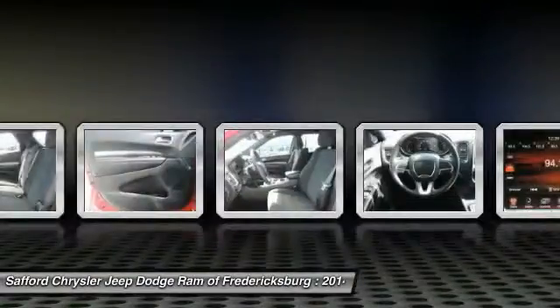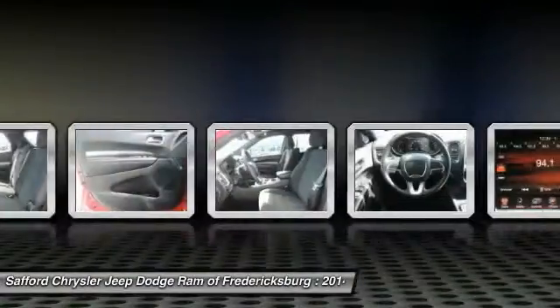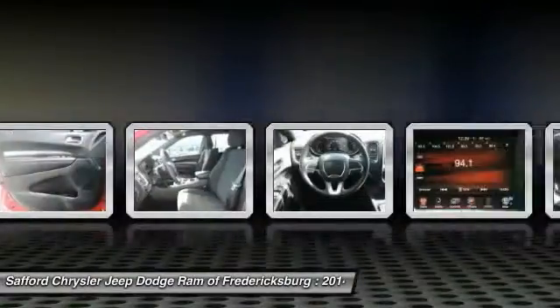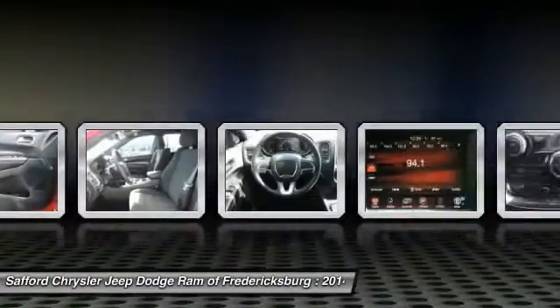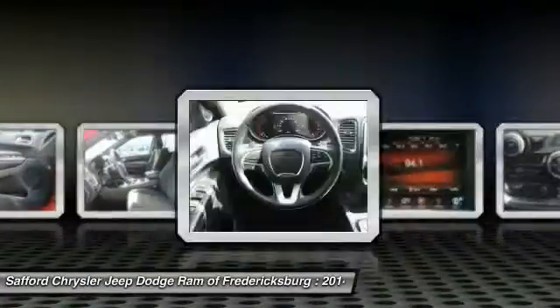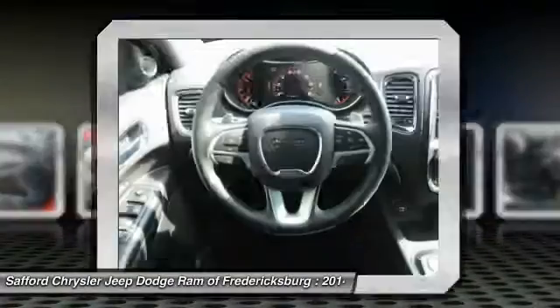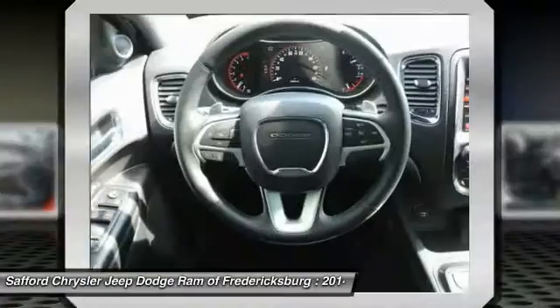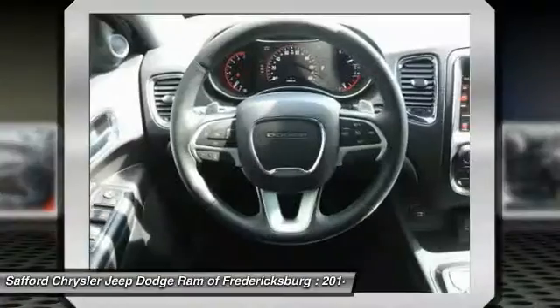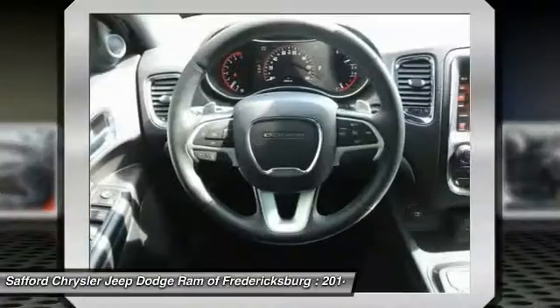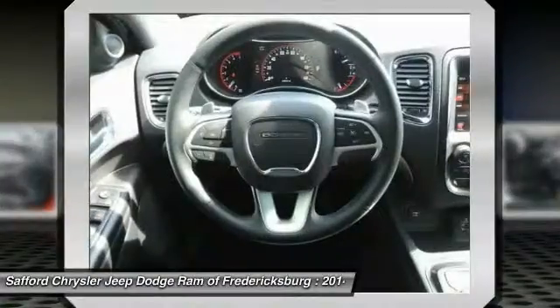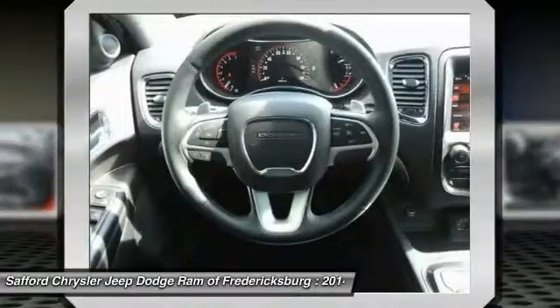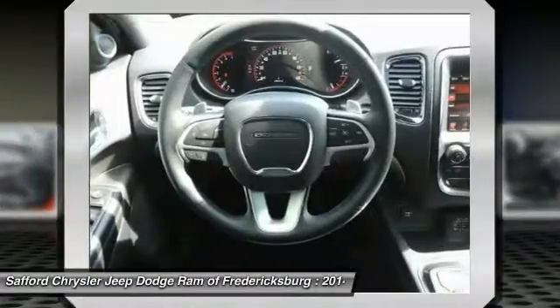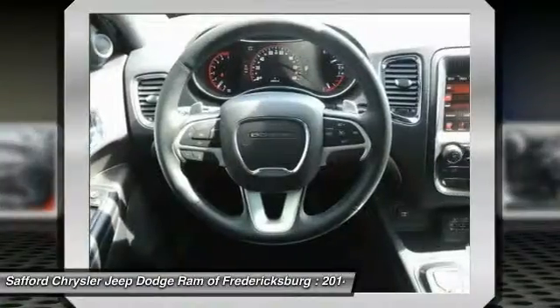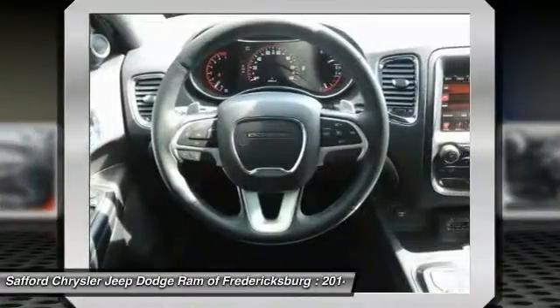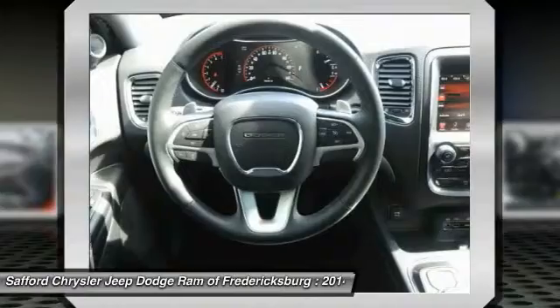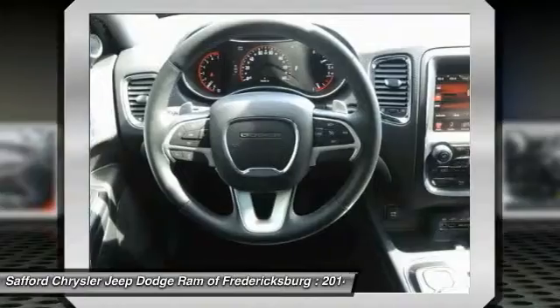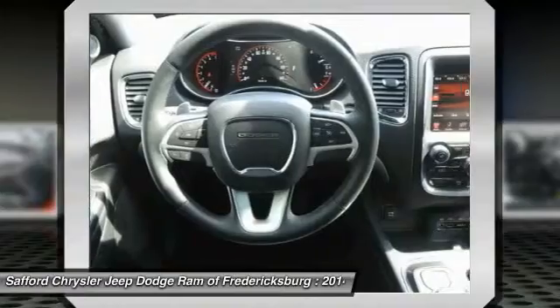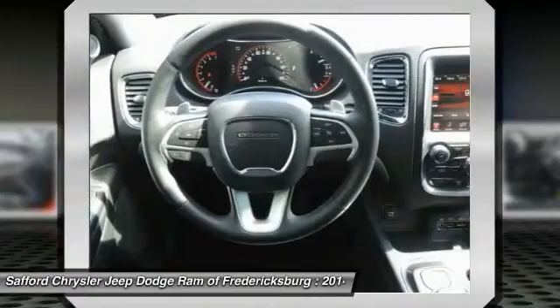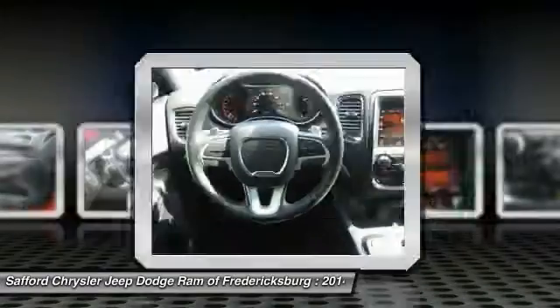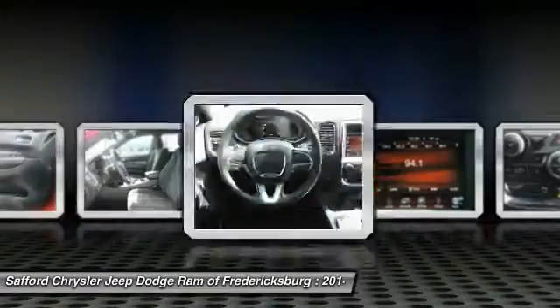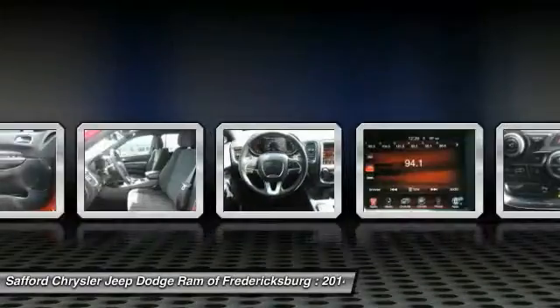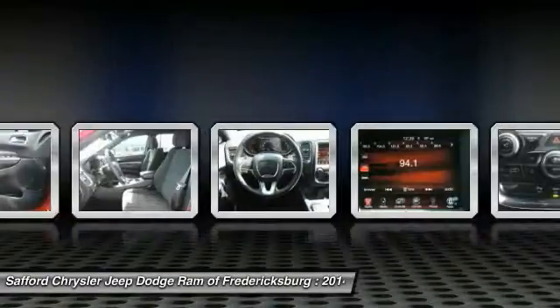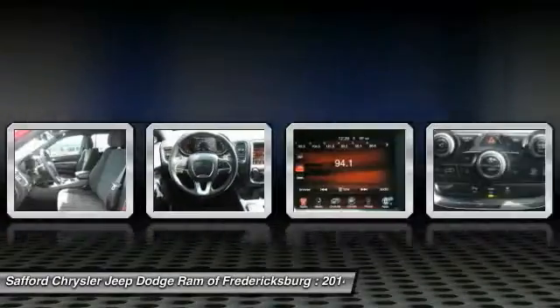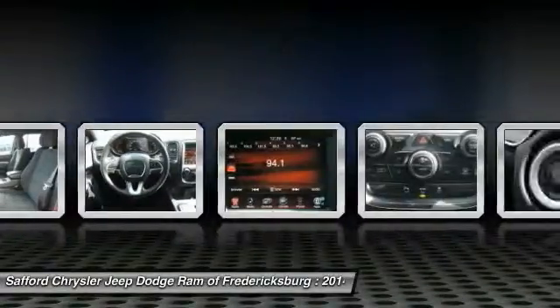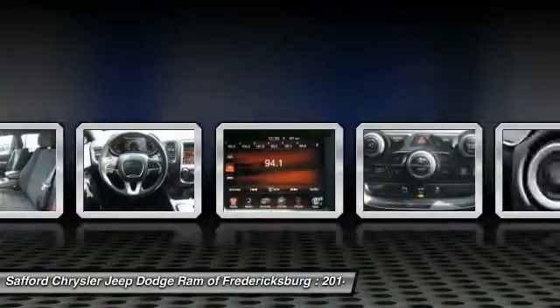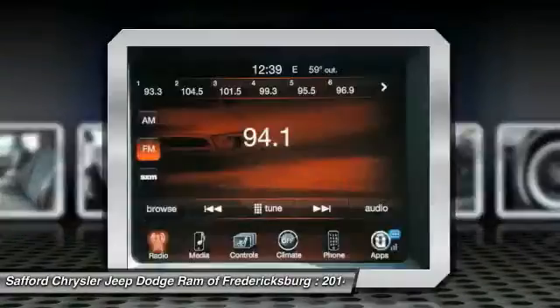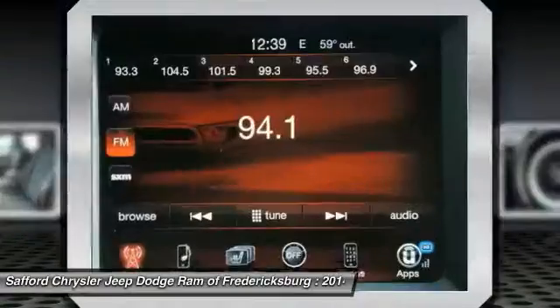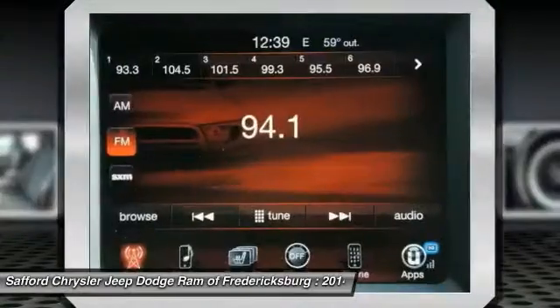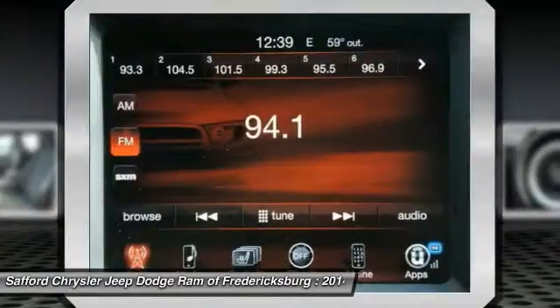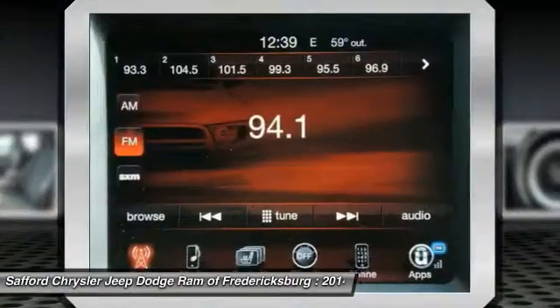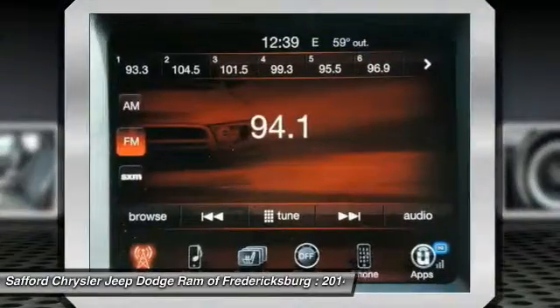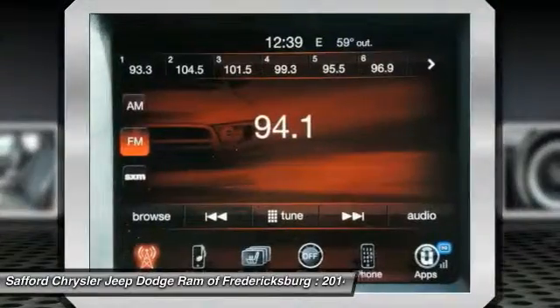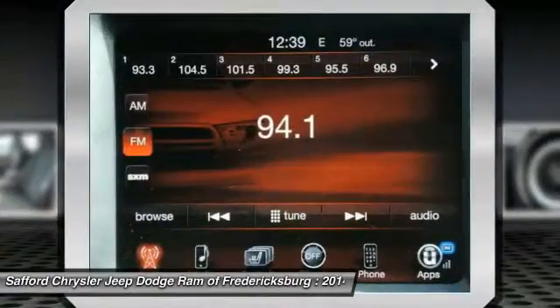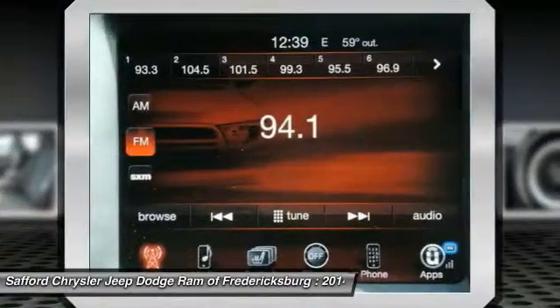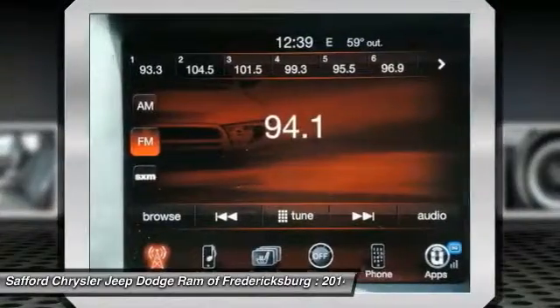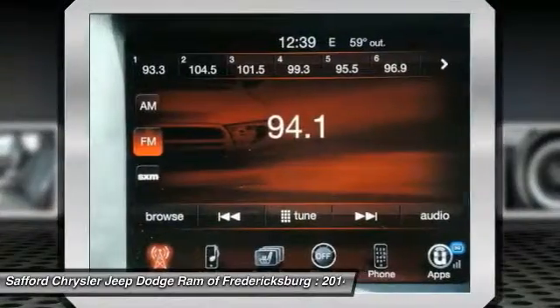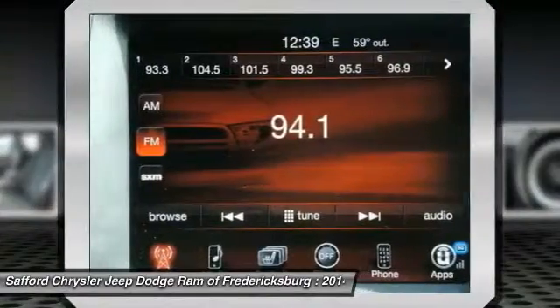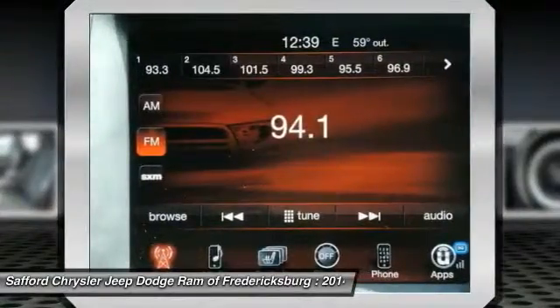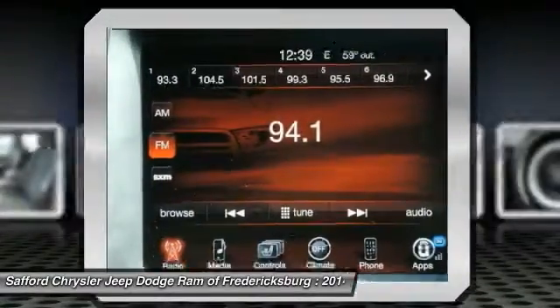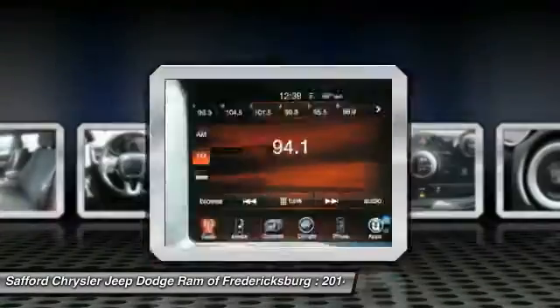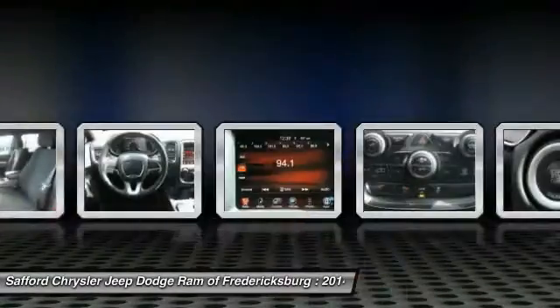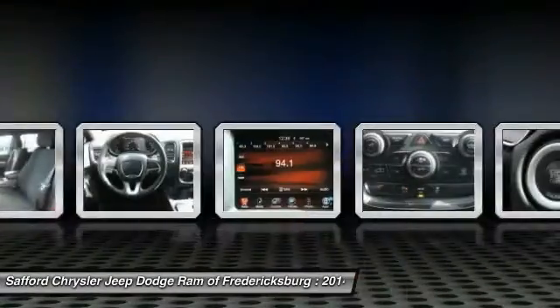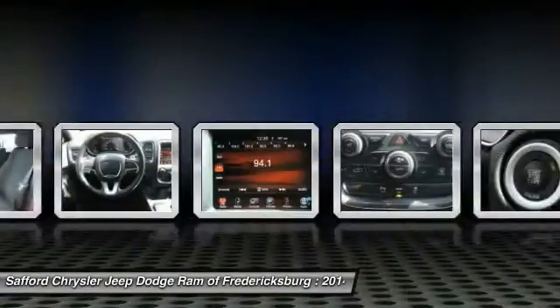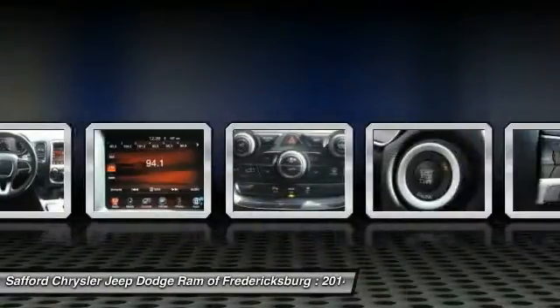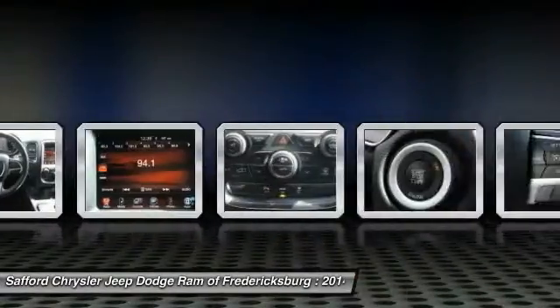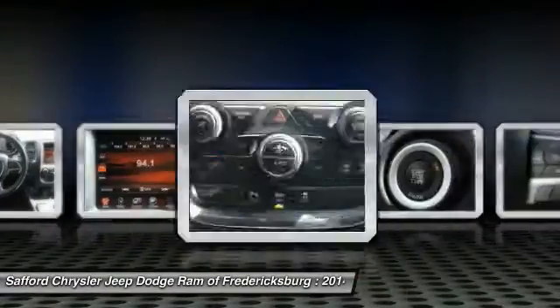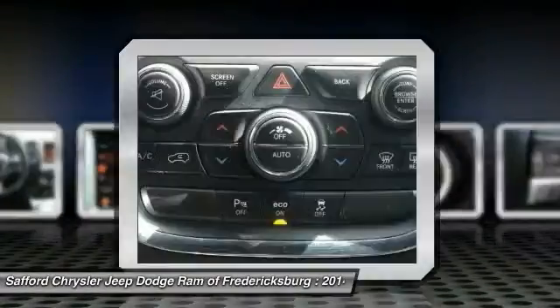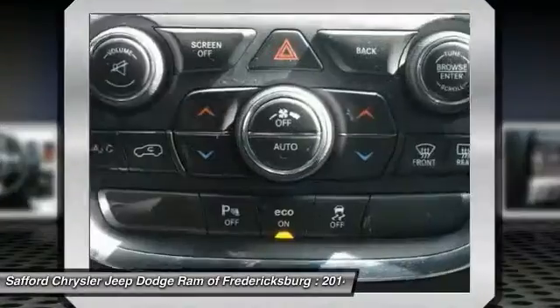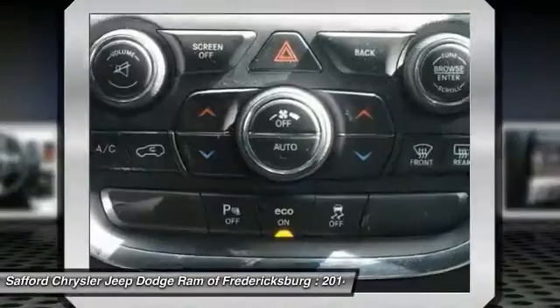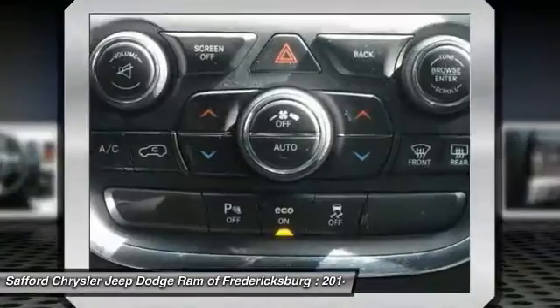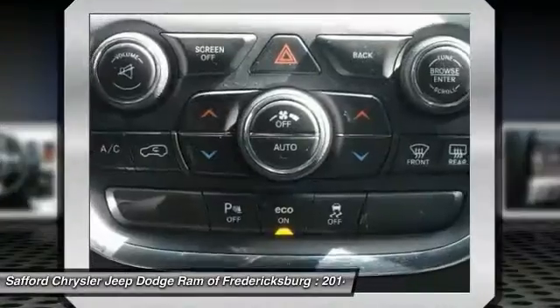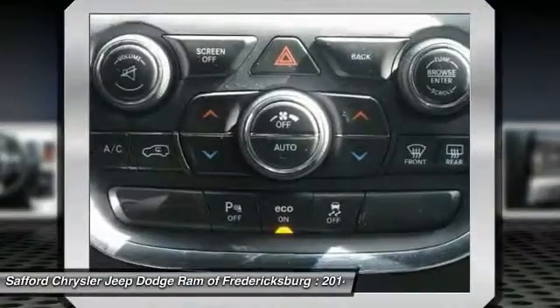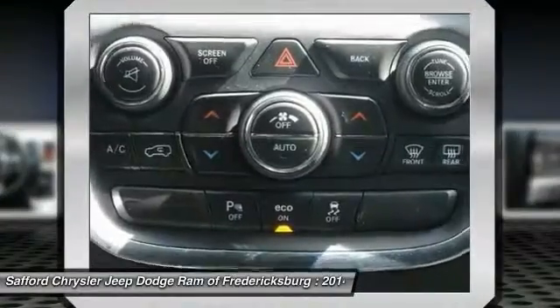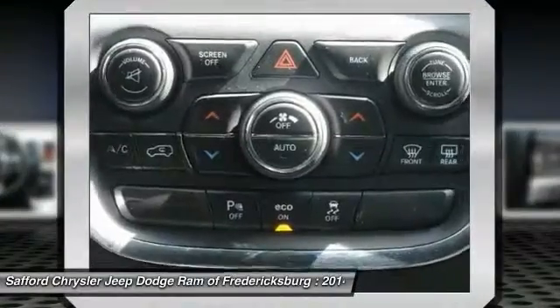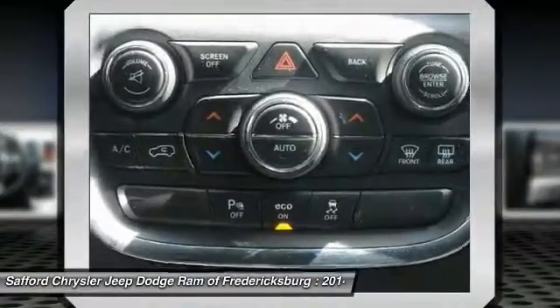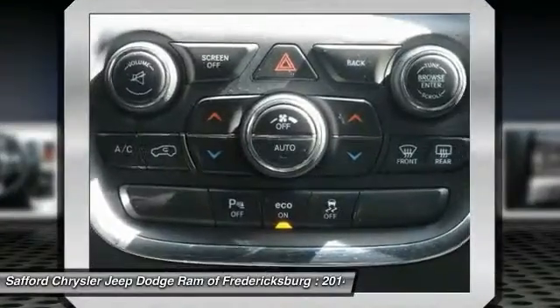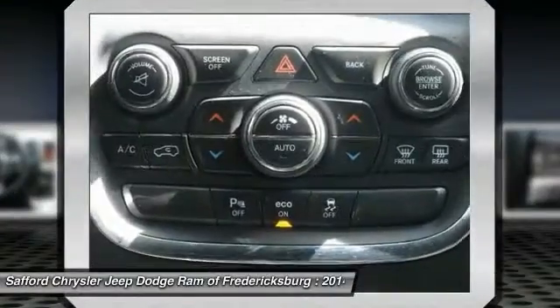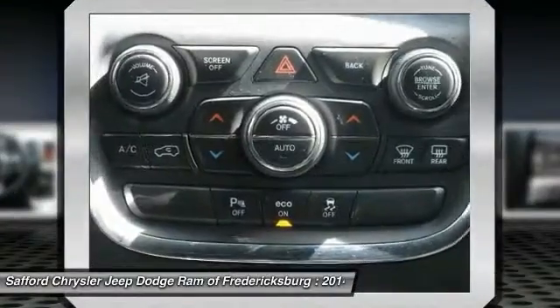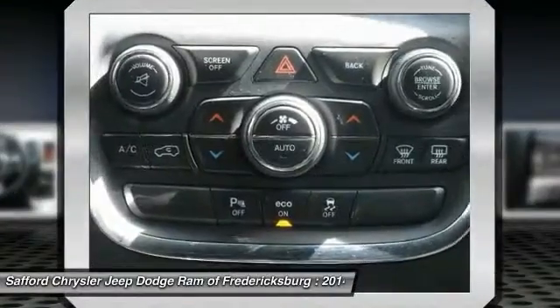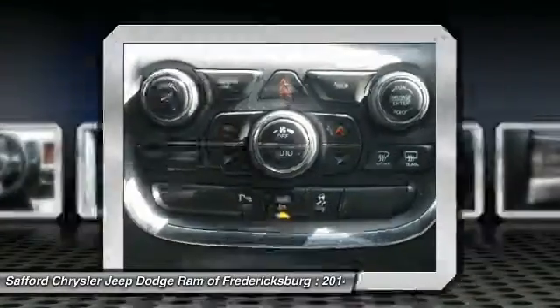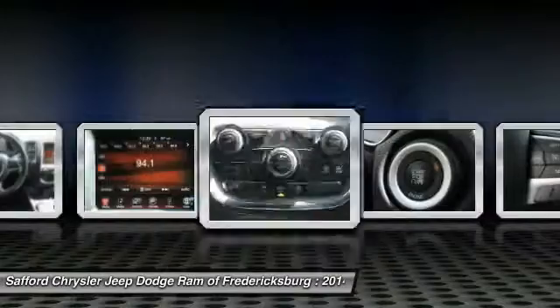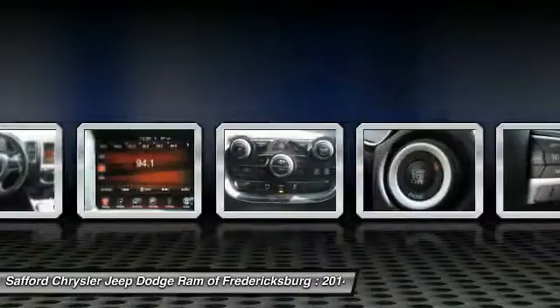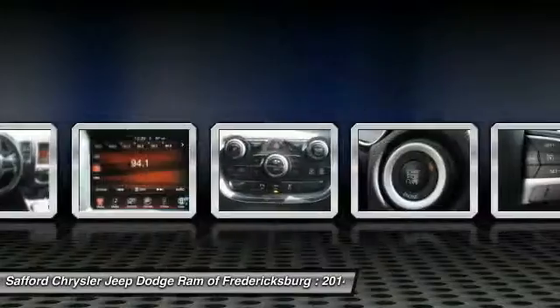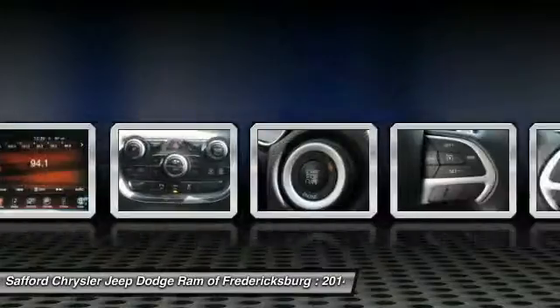Rear defrost, AM-FM stereo radio. This beauty will make even your house keys jealous. Drive it today!